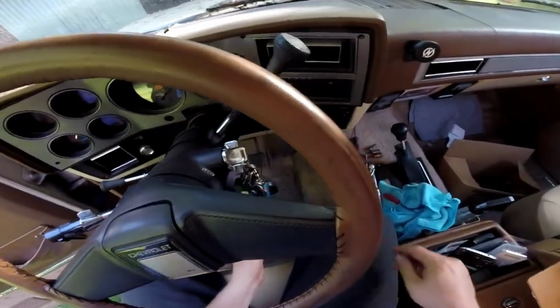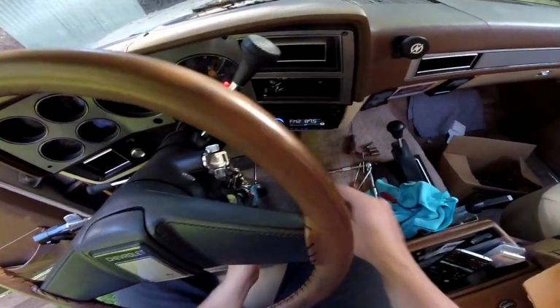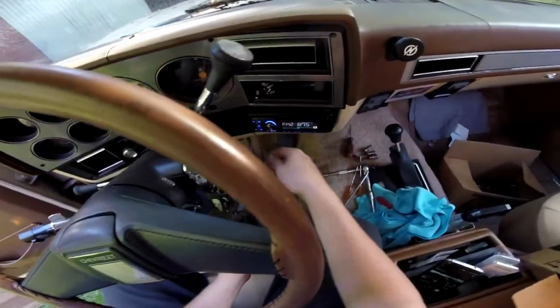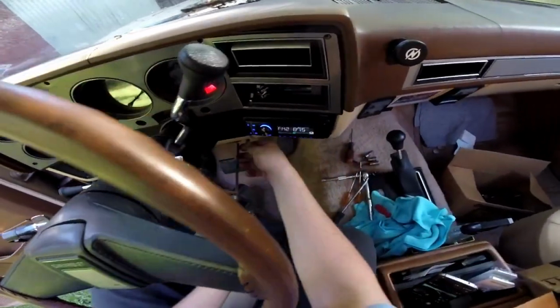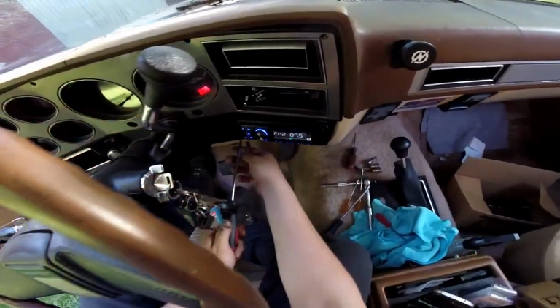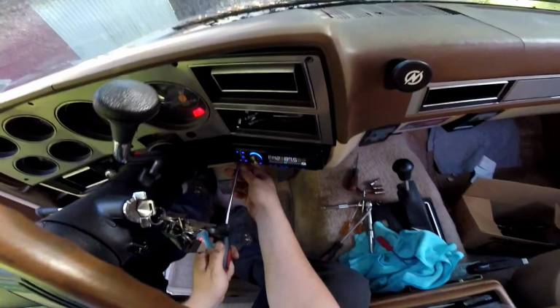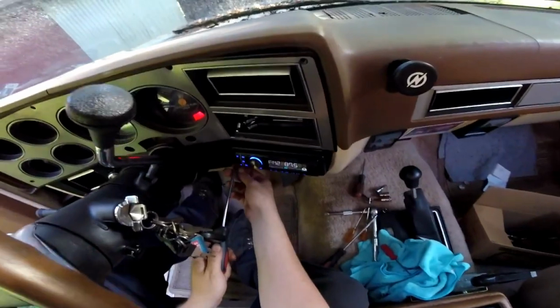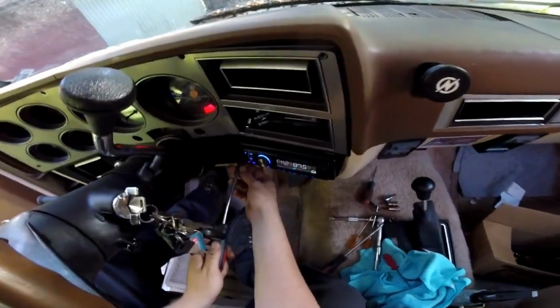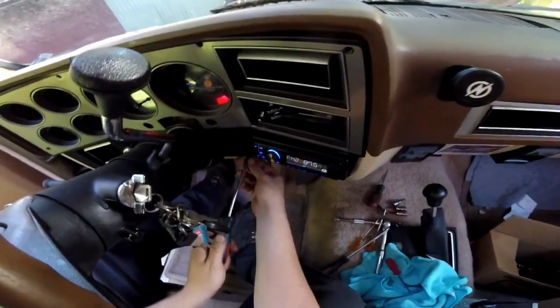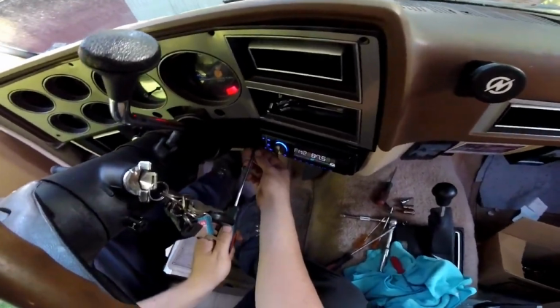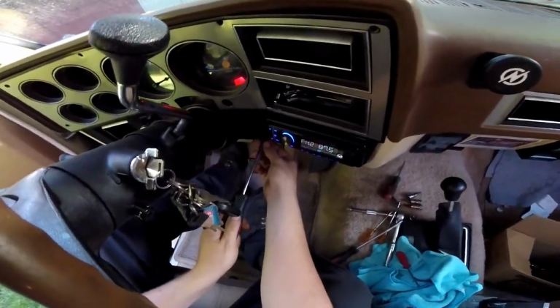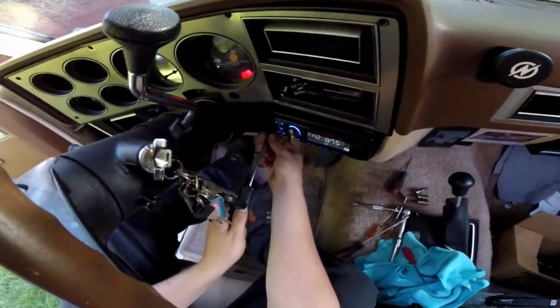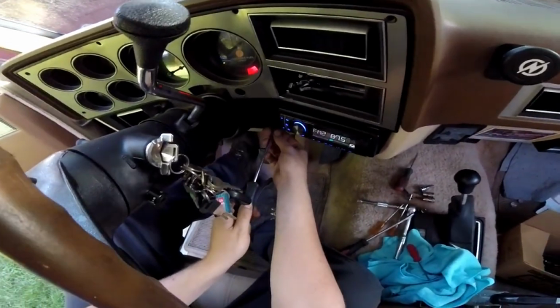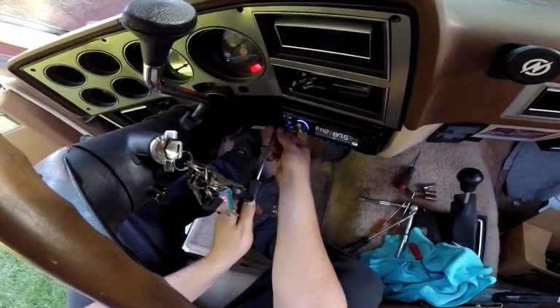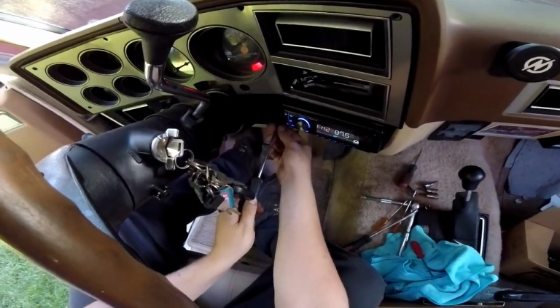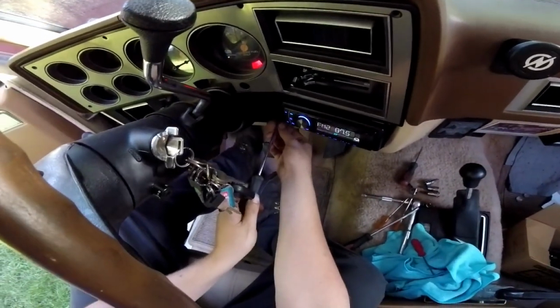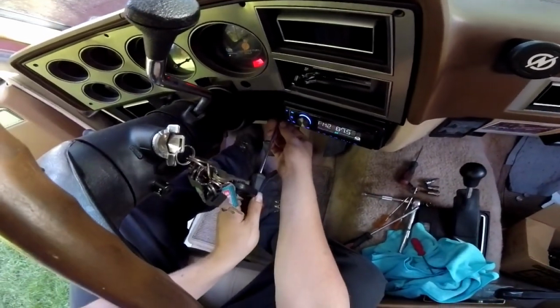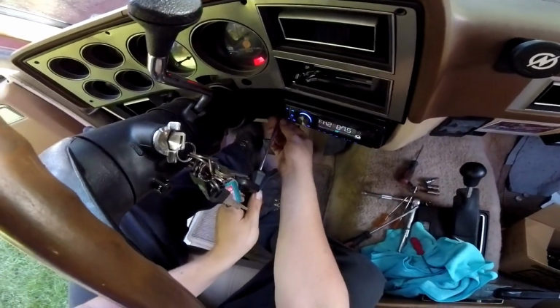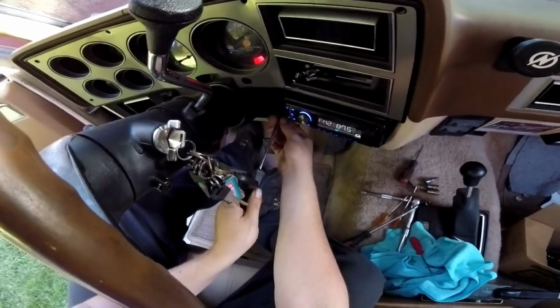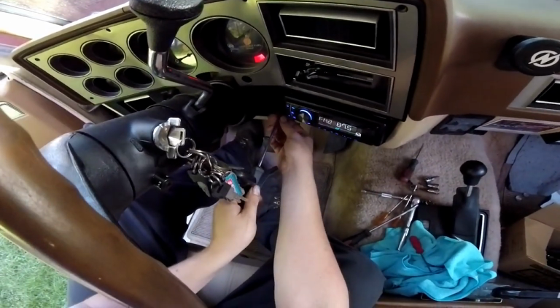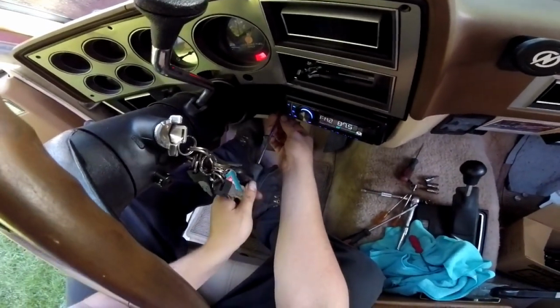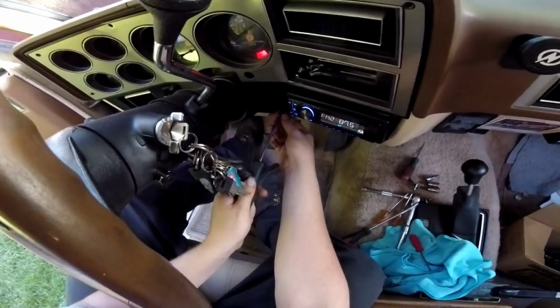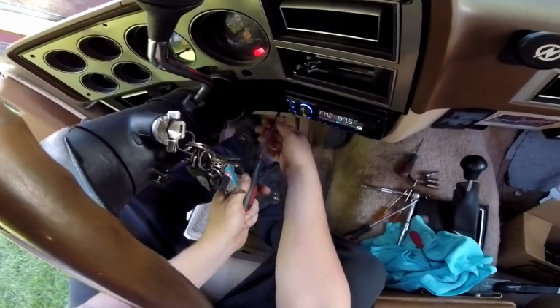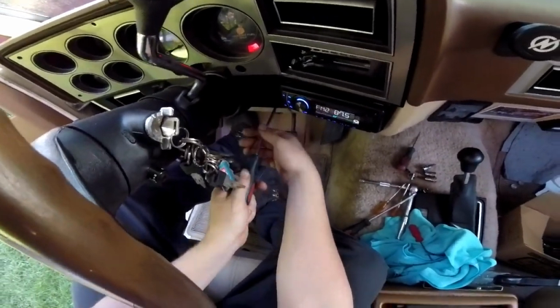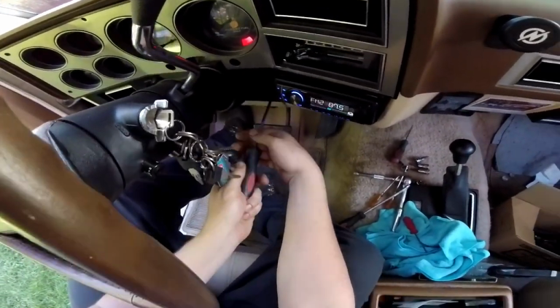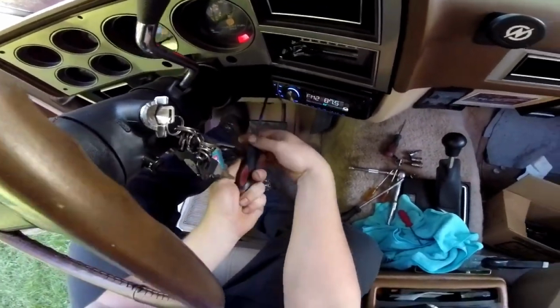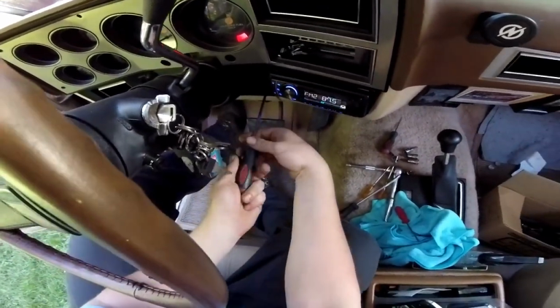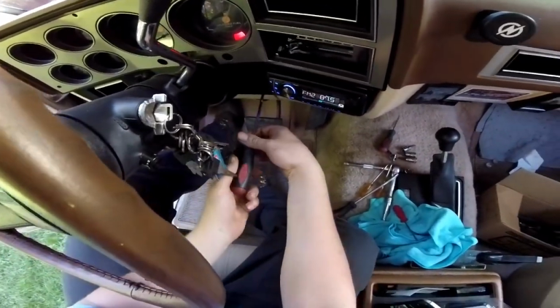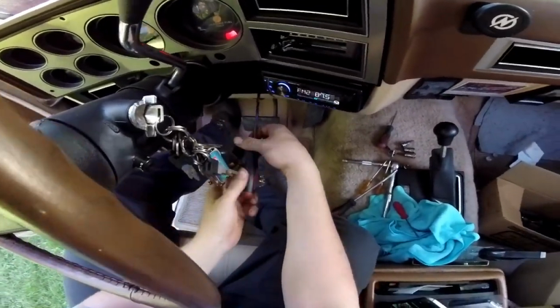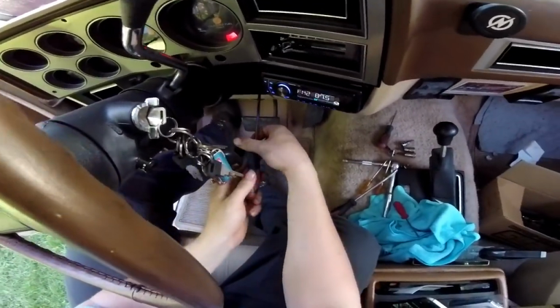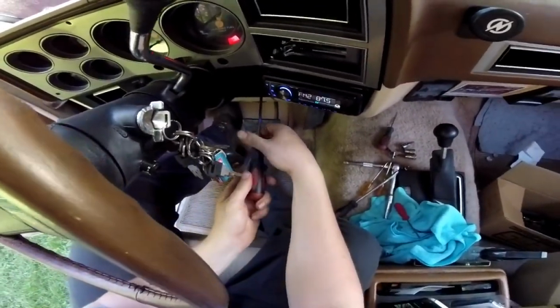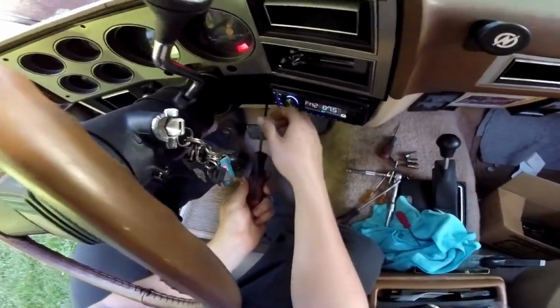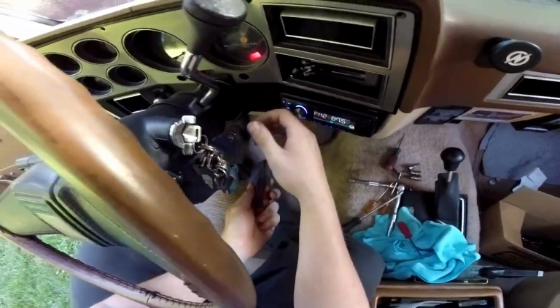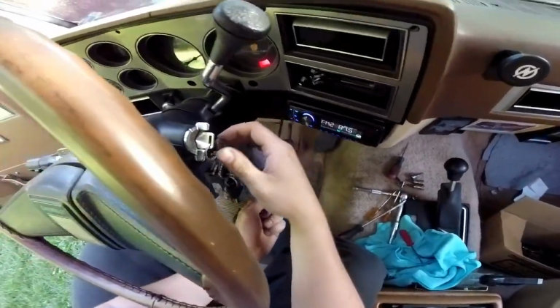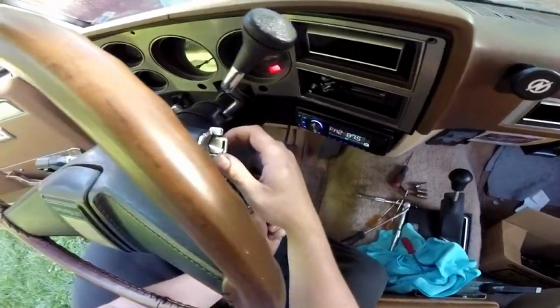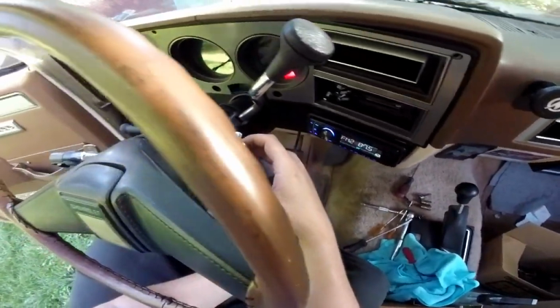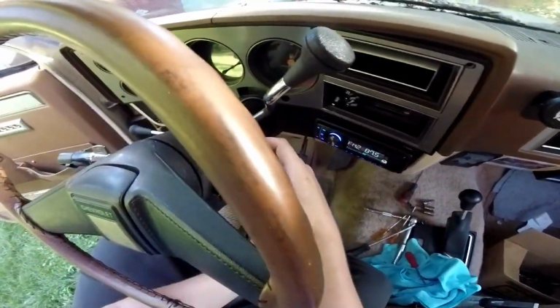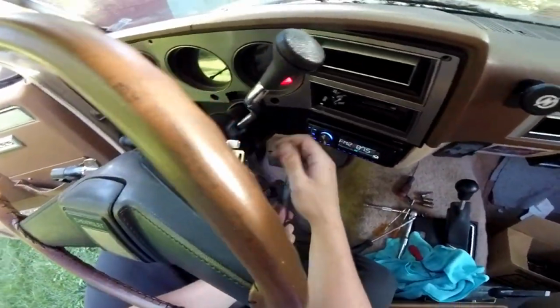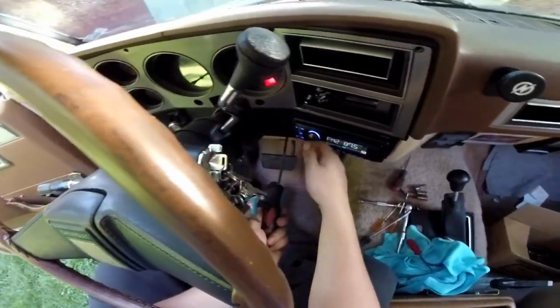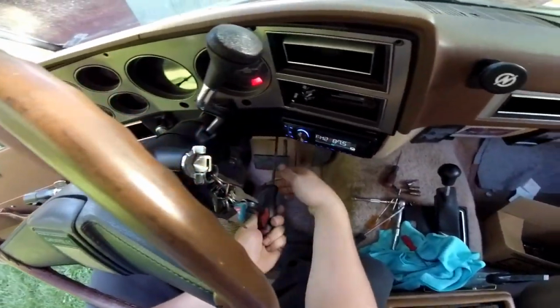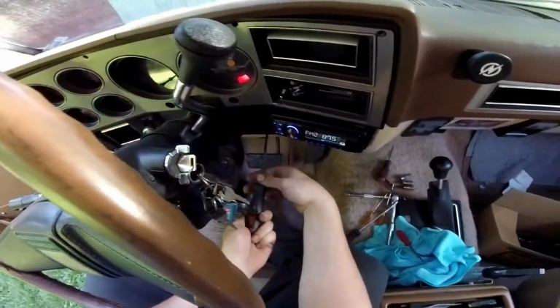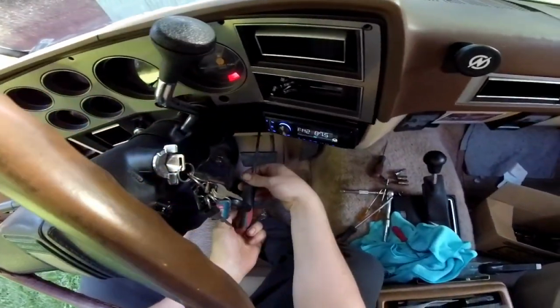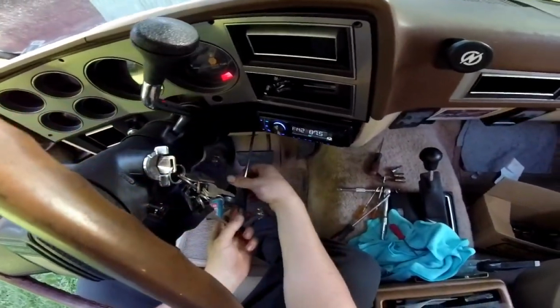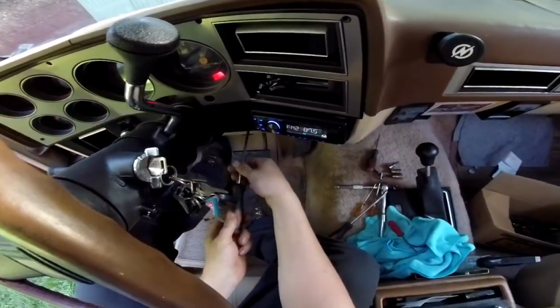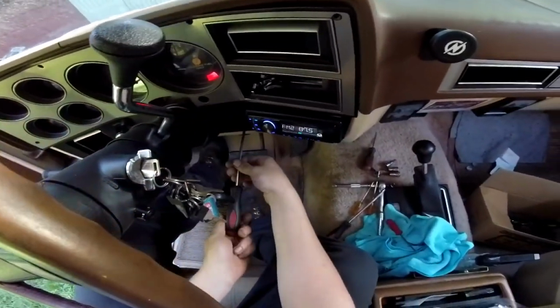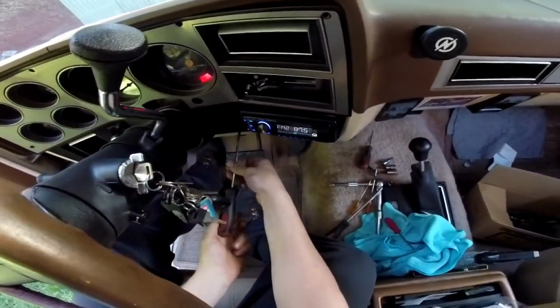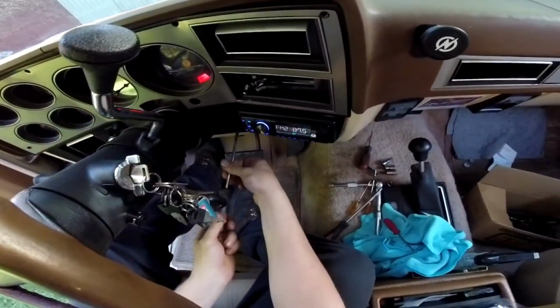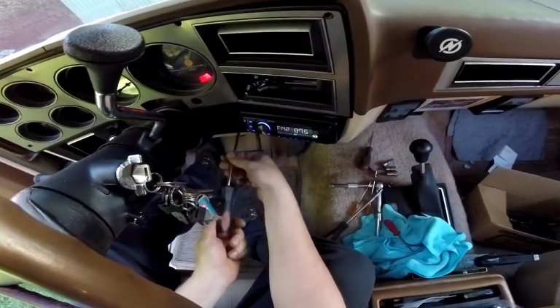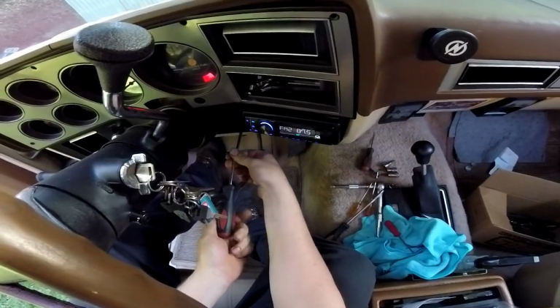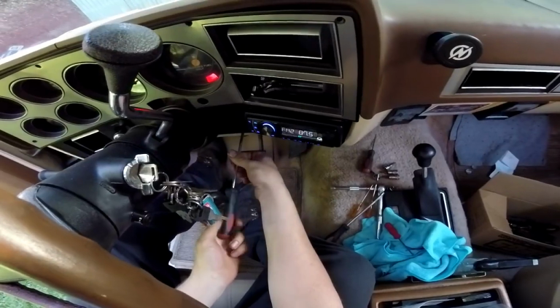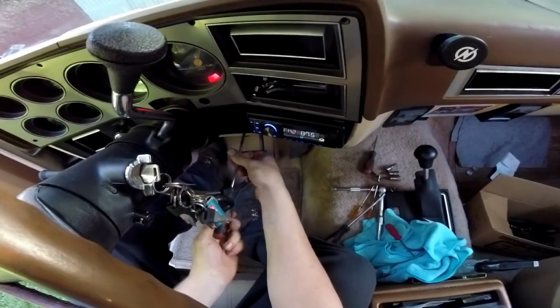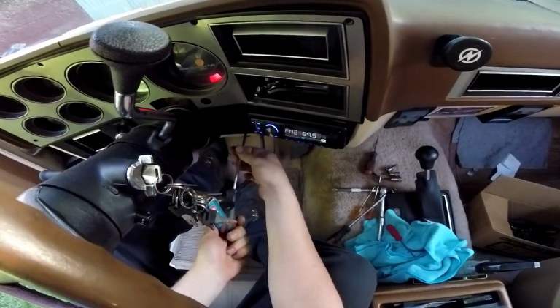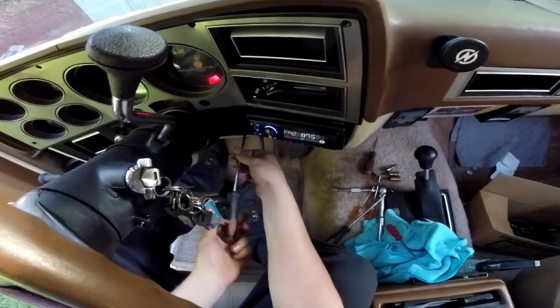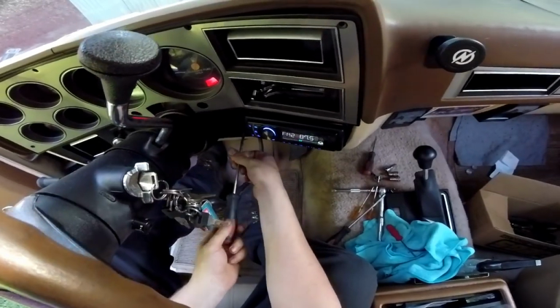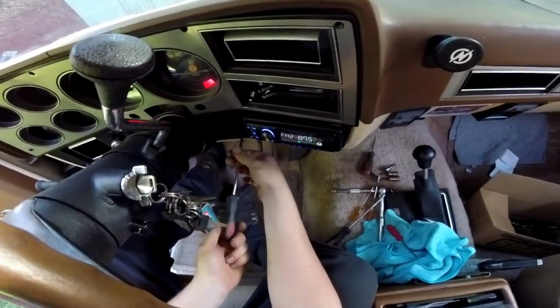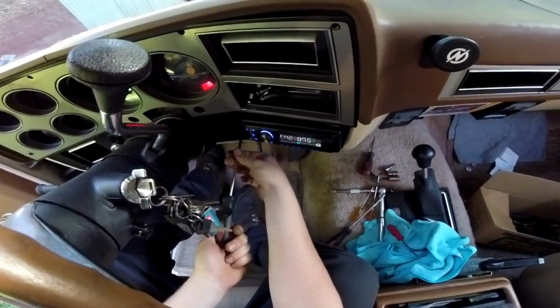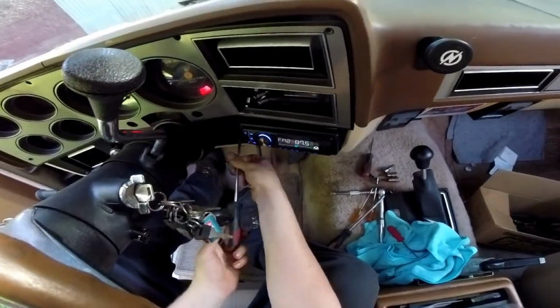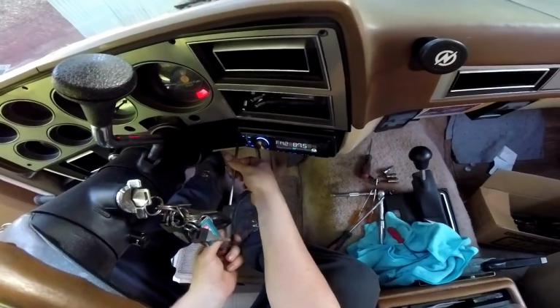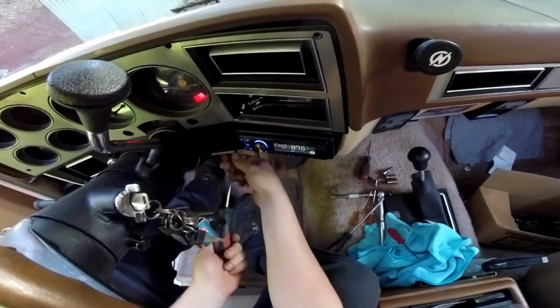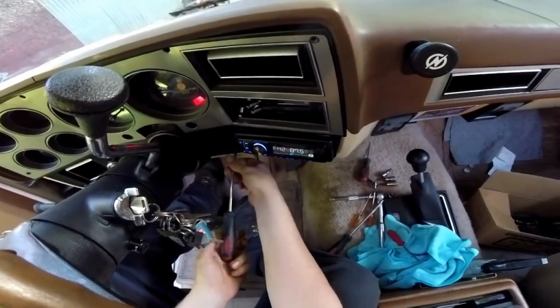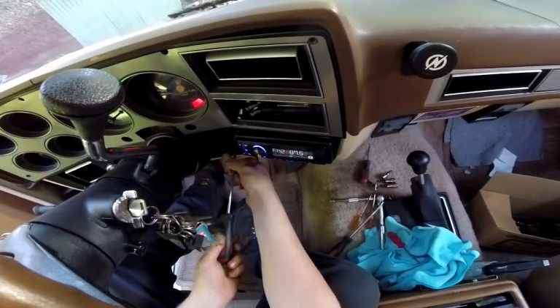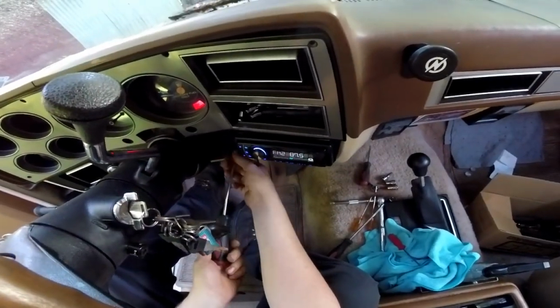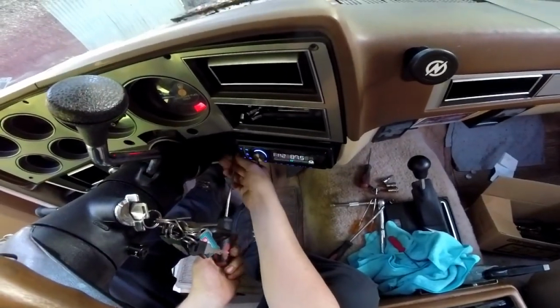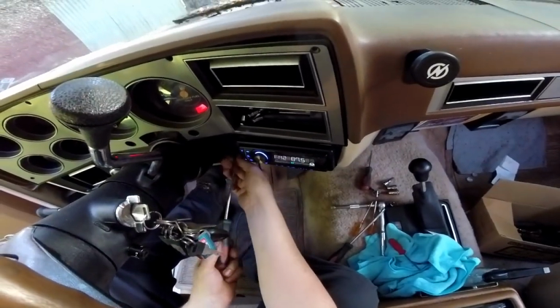You've also got four screws down here that you'll need to take out.